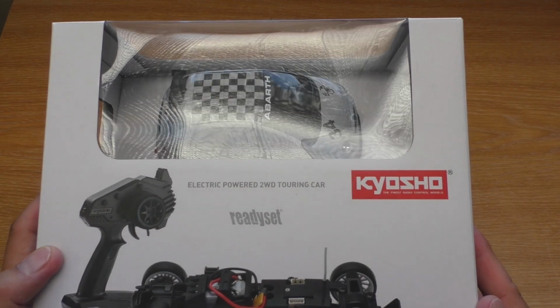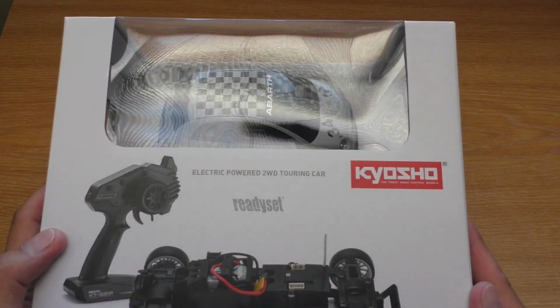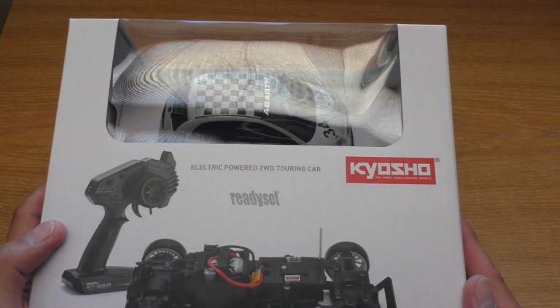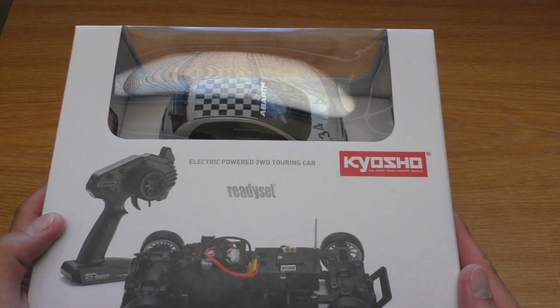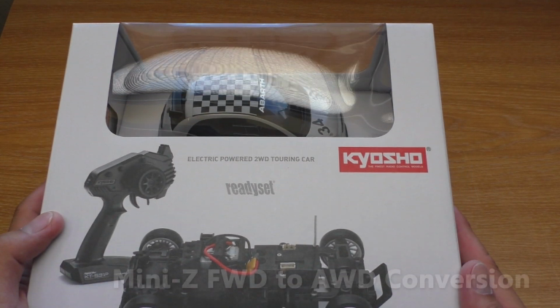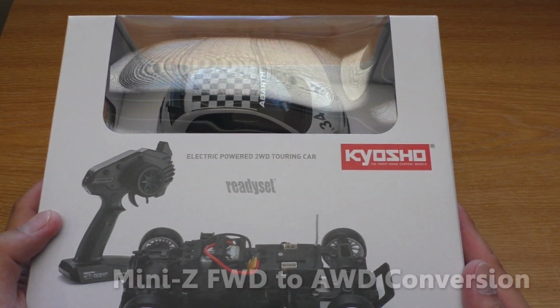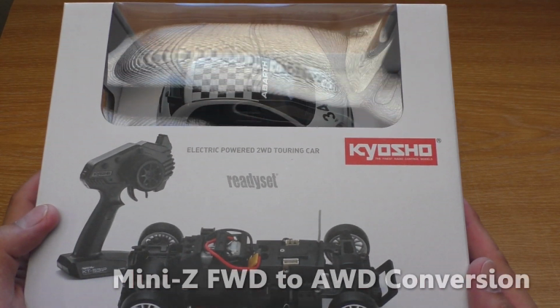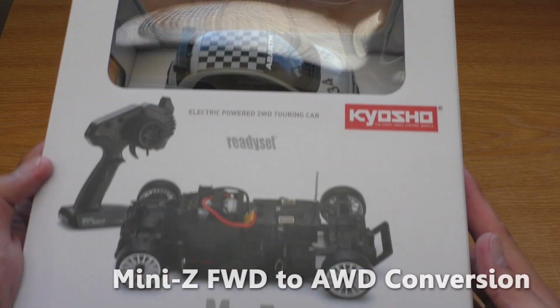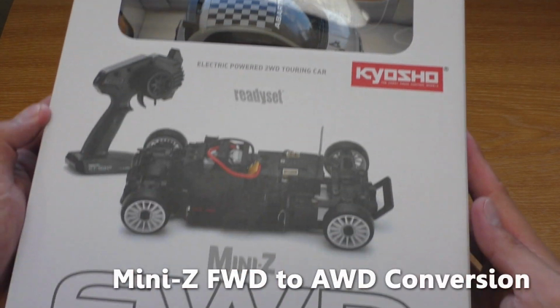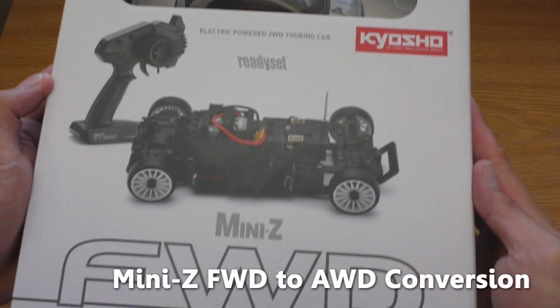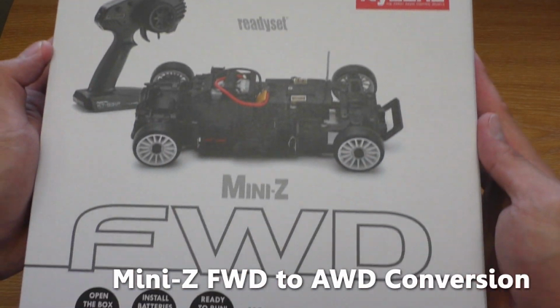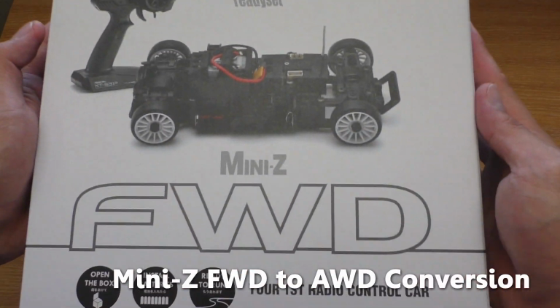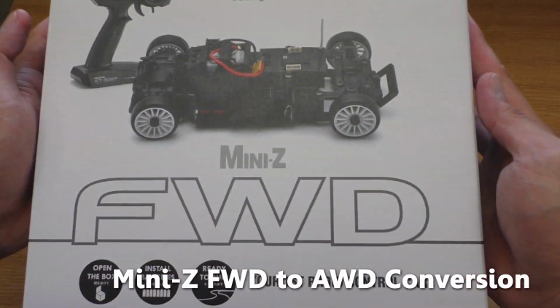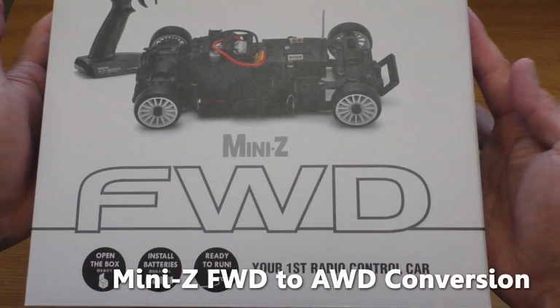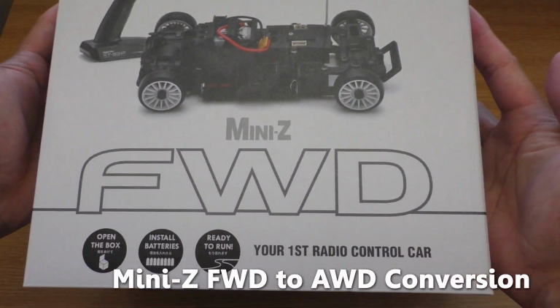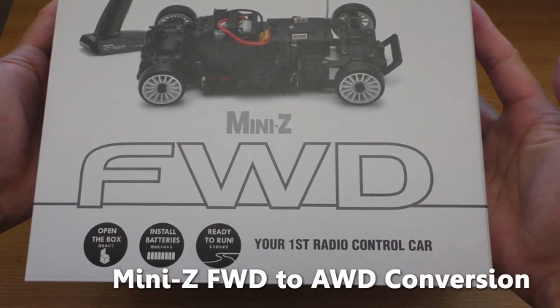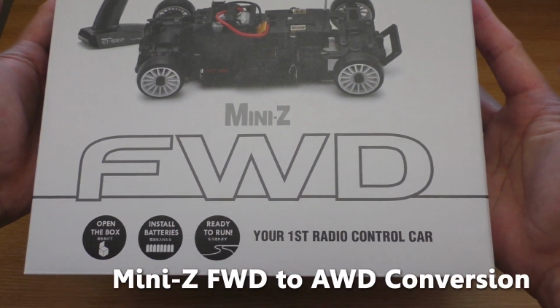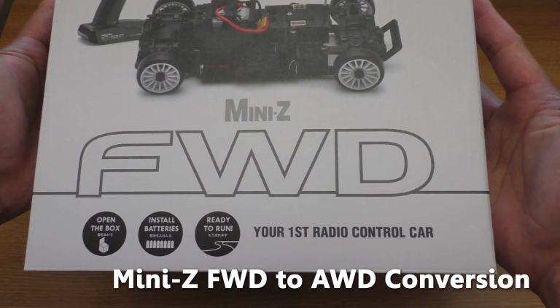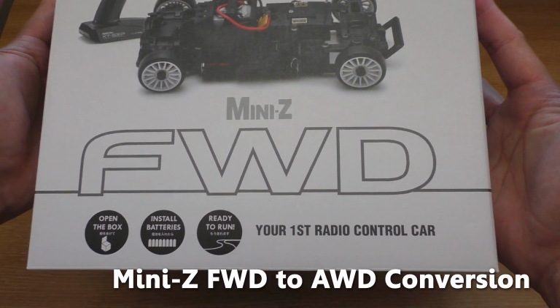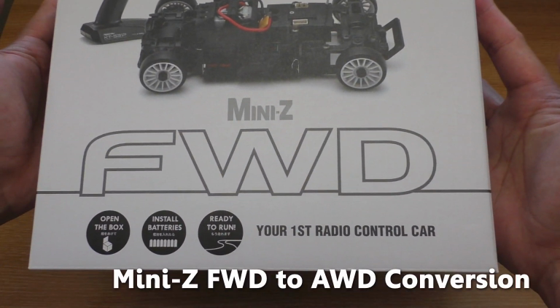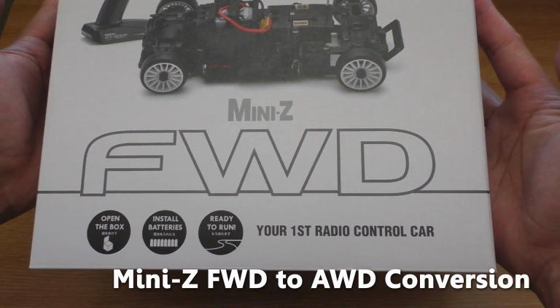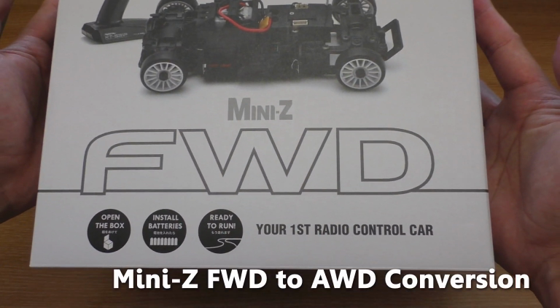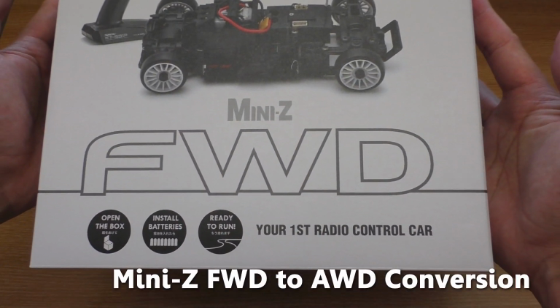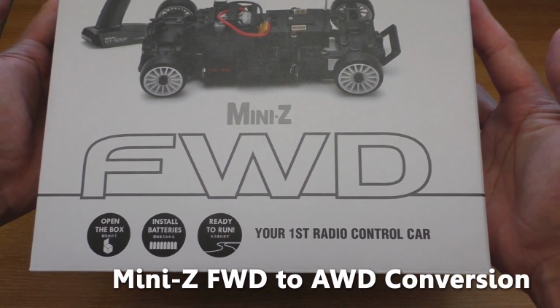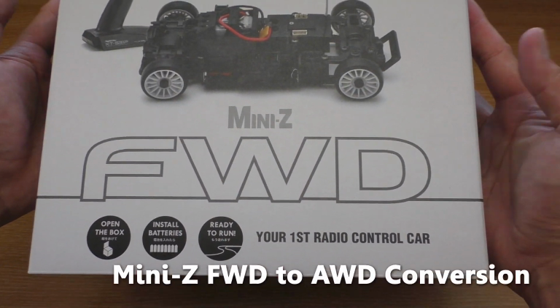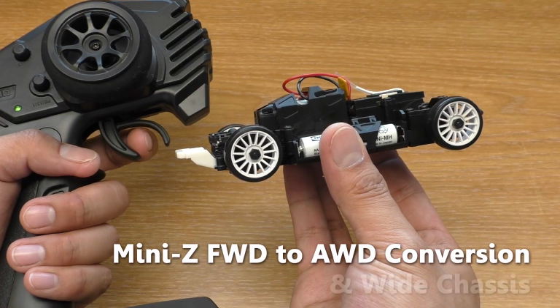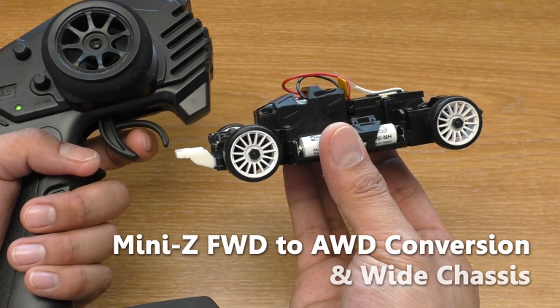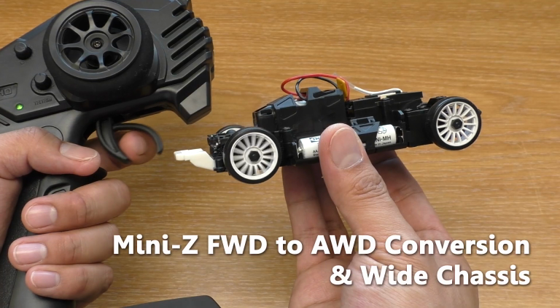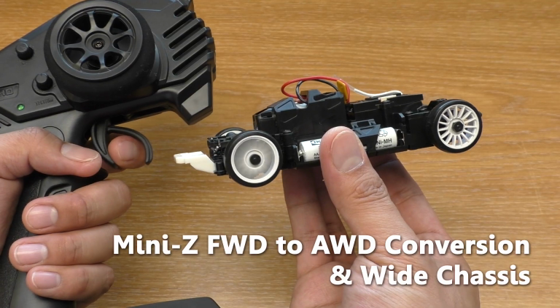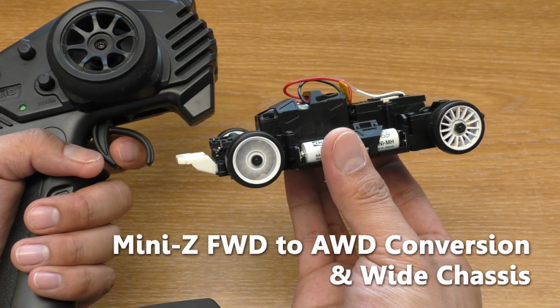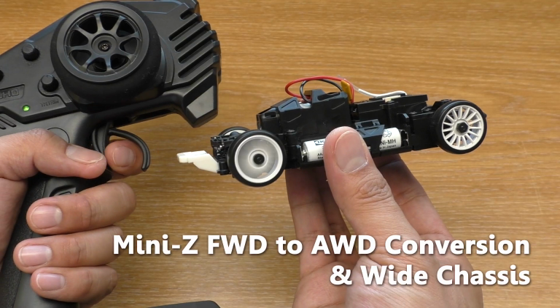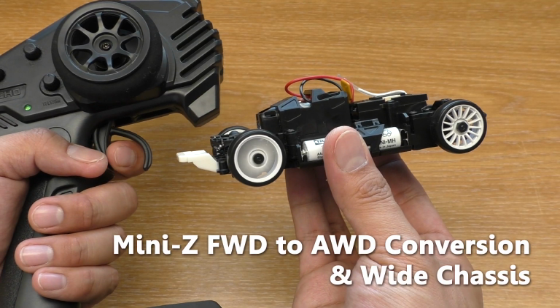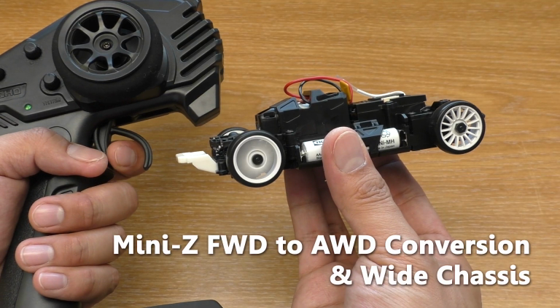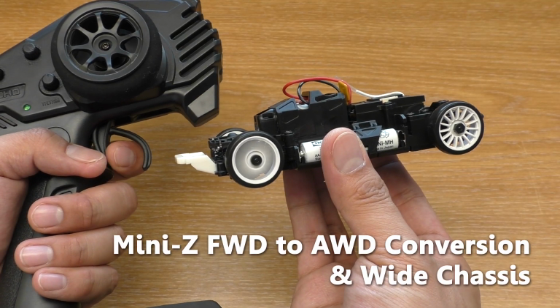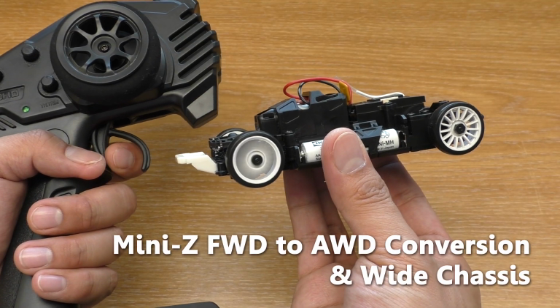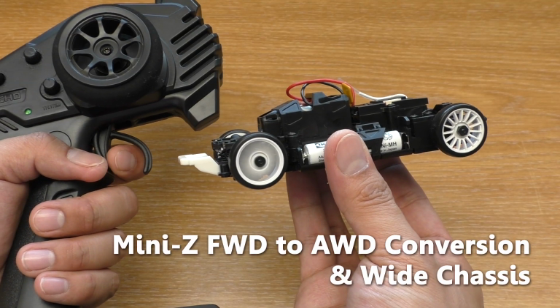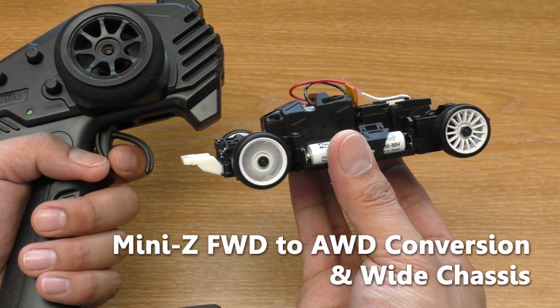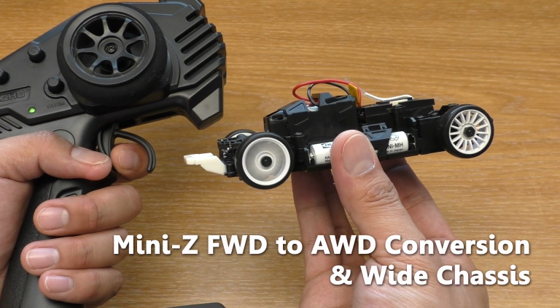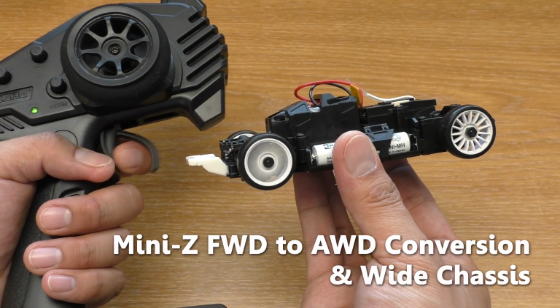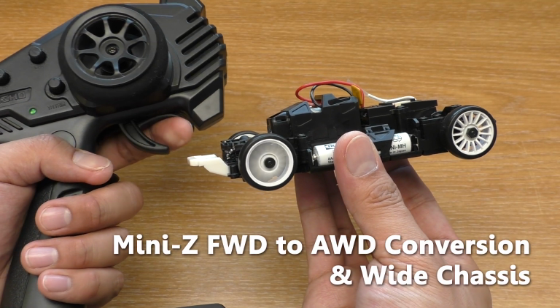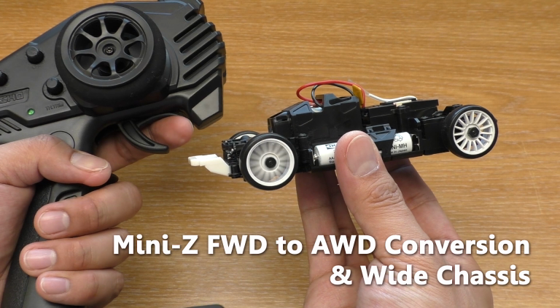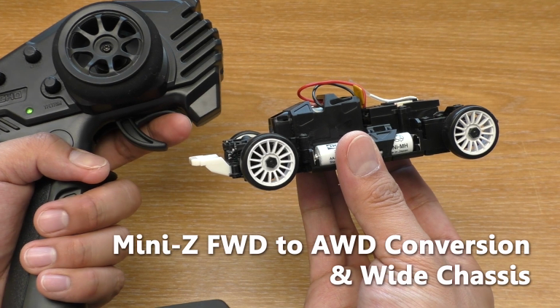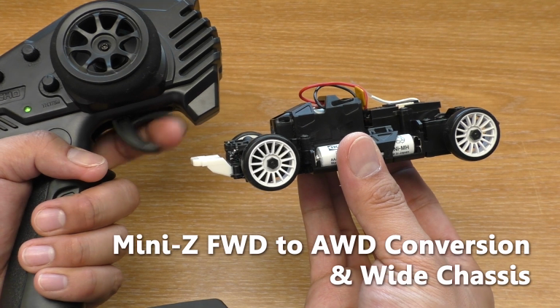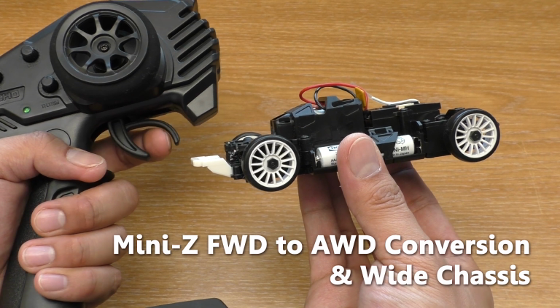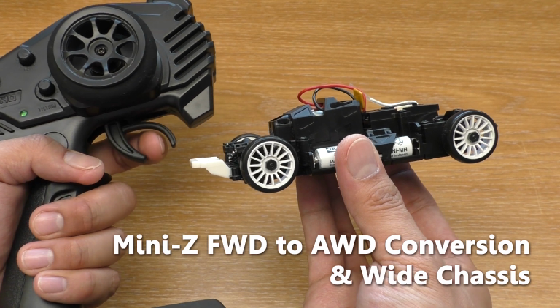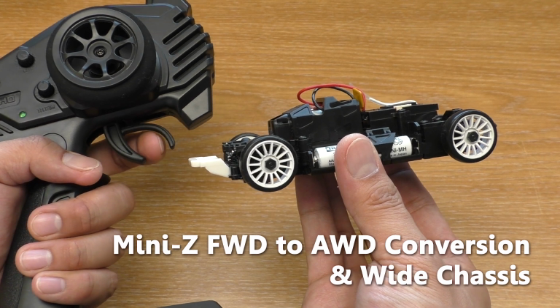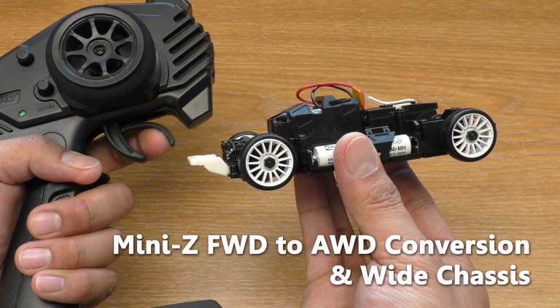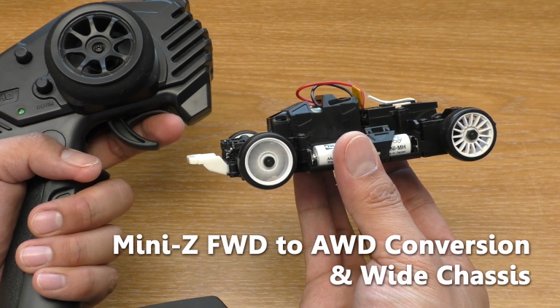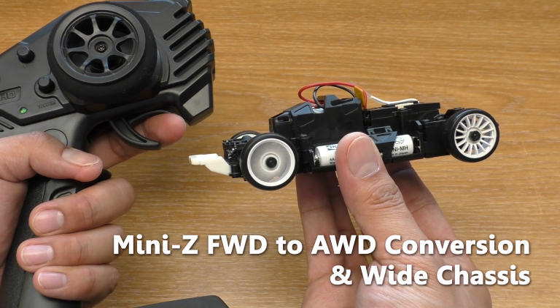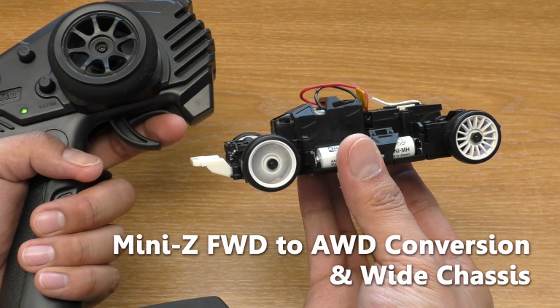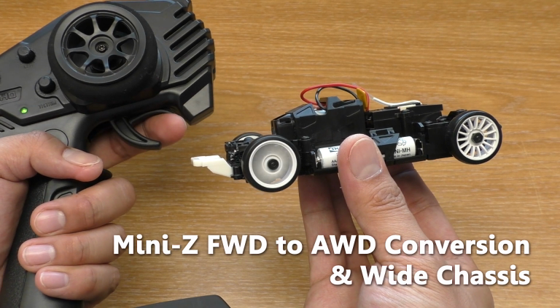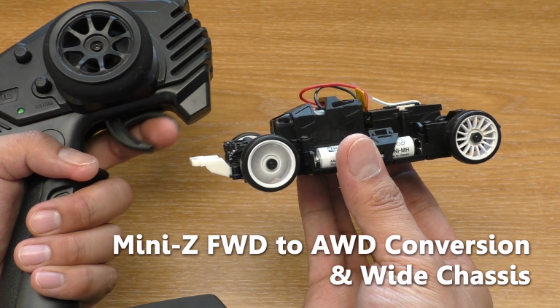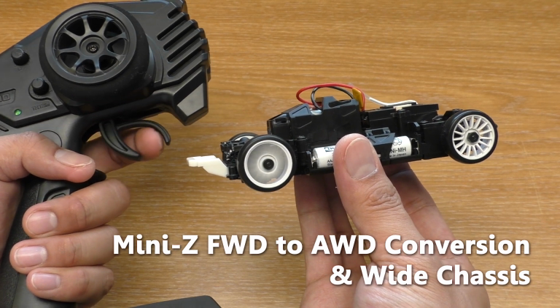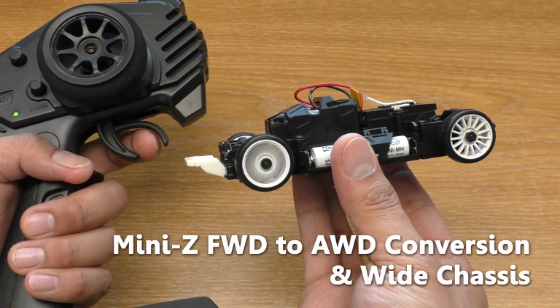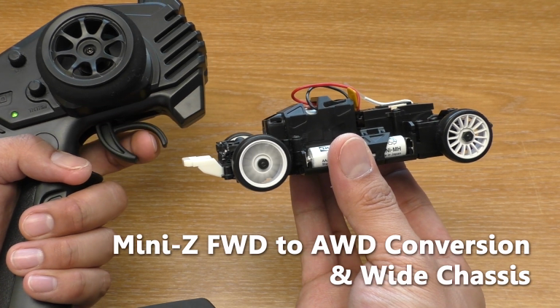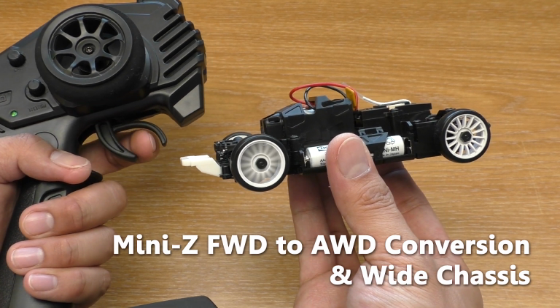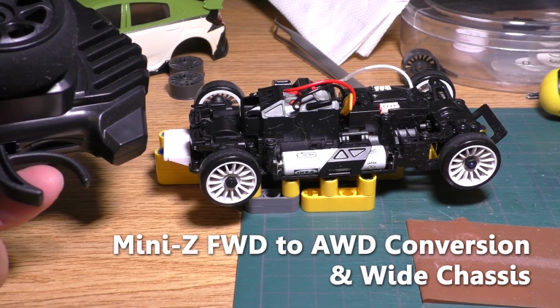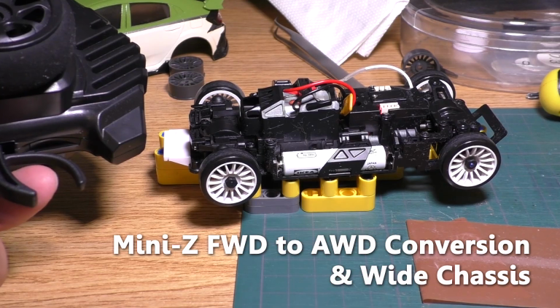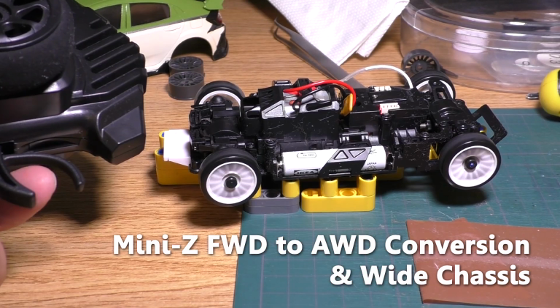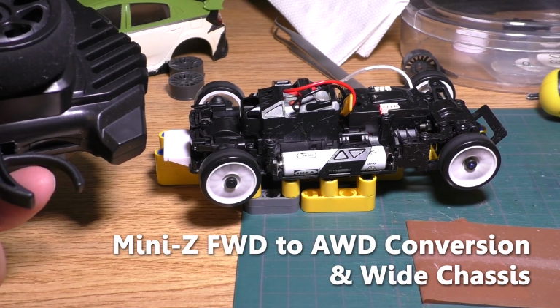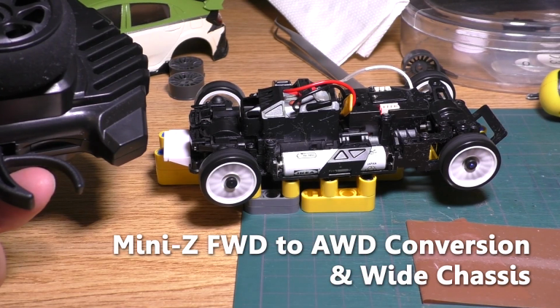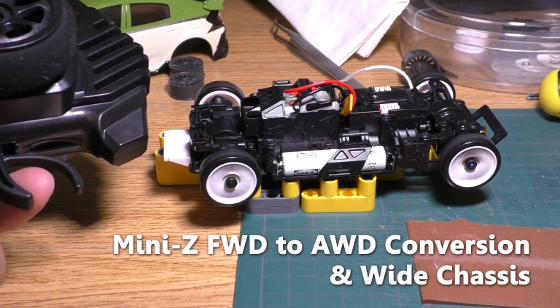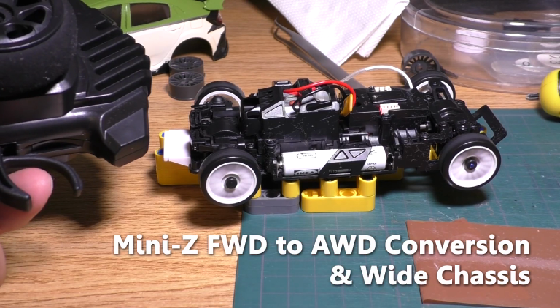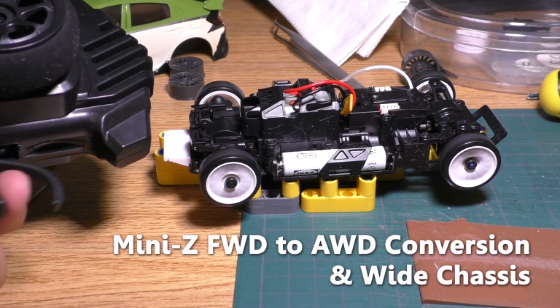Hello everyone, welcome to Beaver's Hoppy channel. In this video I'm going to show you how to convert a Mini-Z front-wheel drive to all-wheel drive.